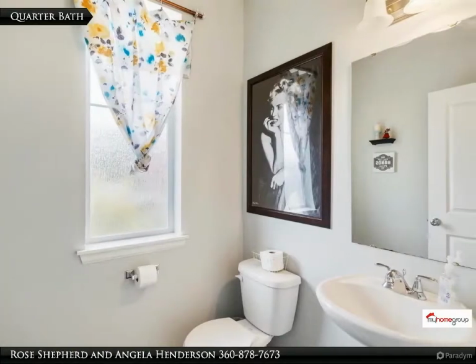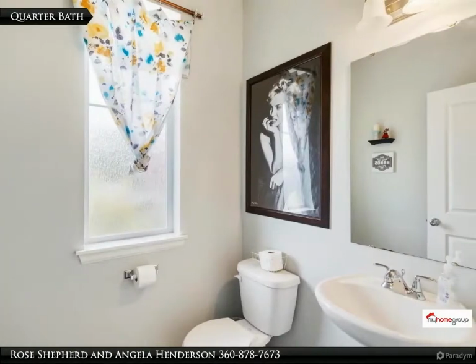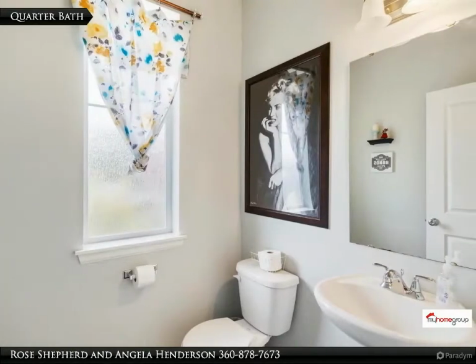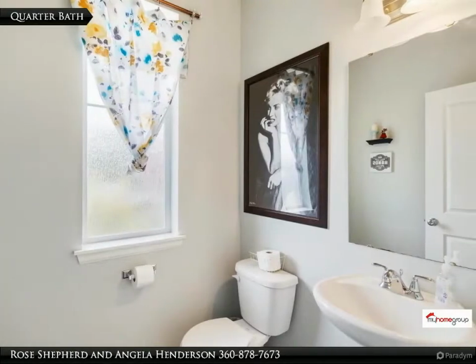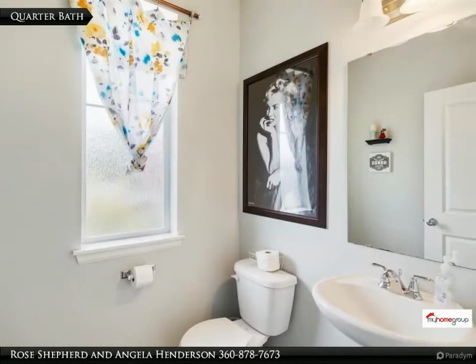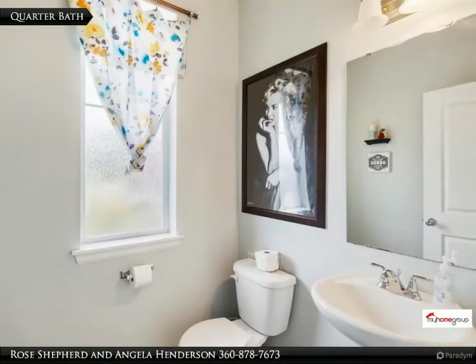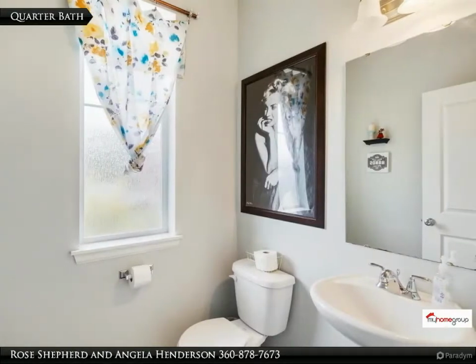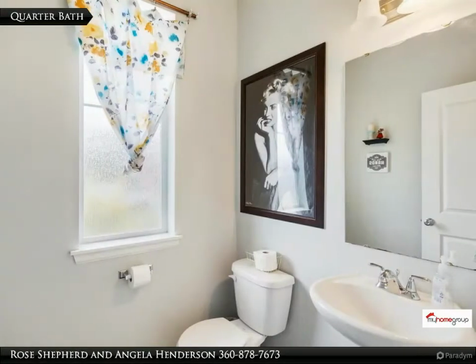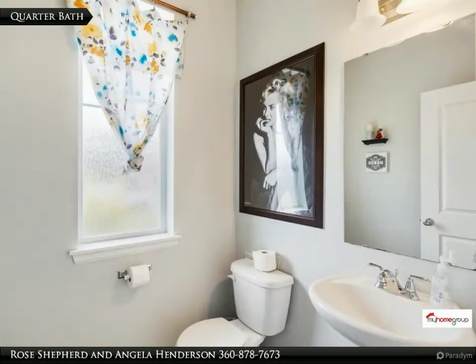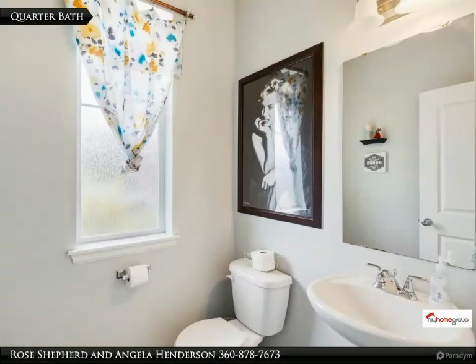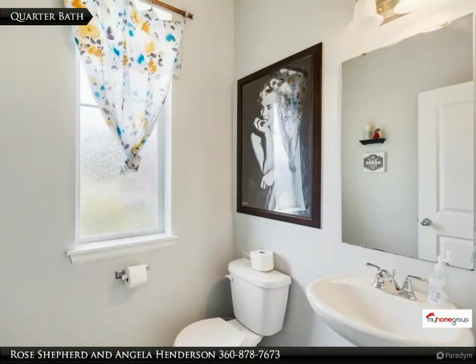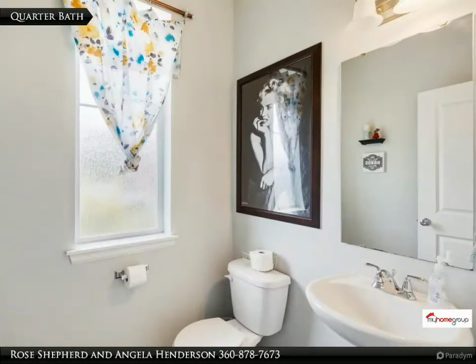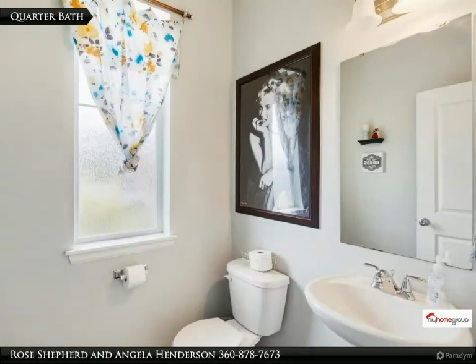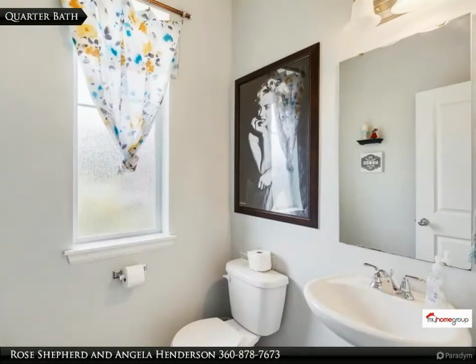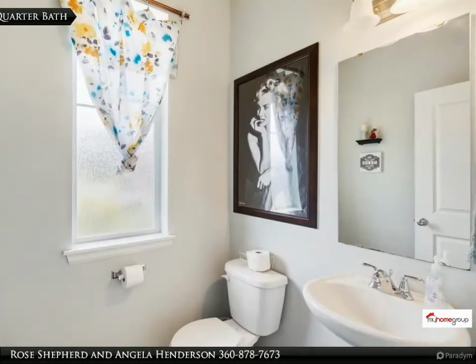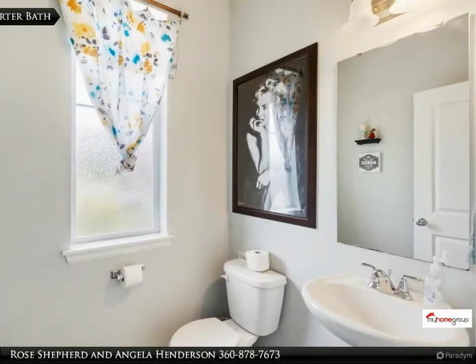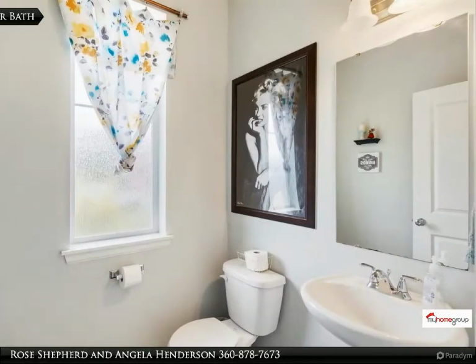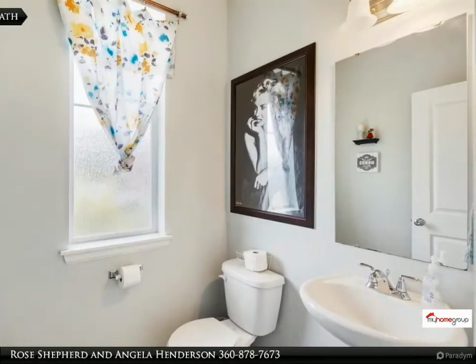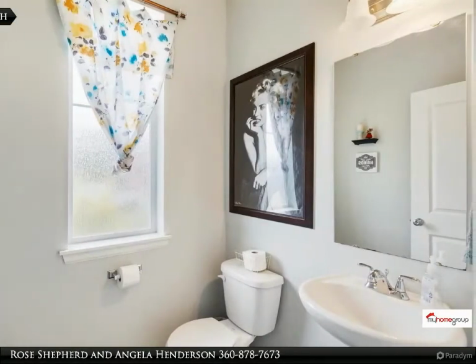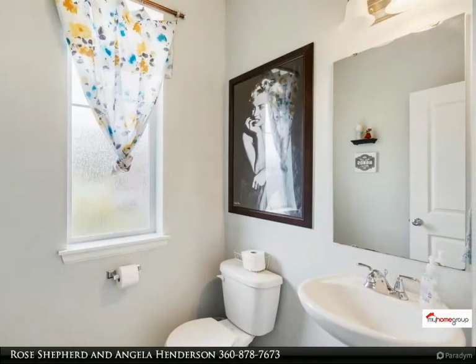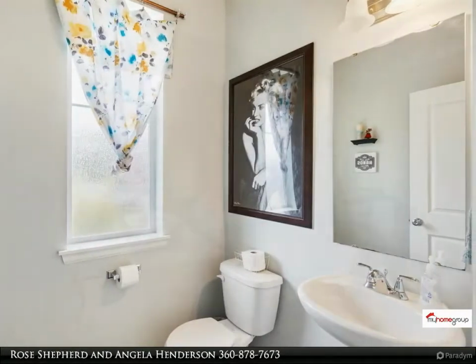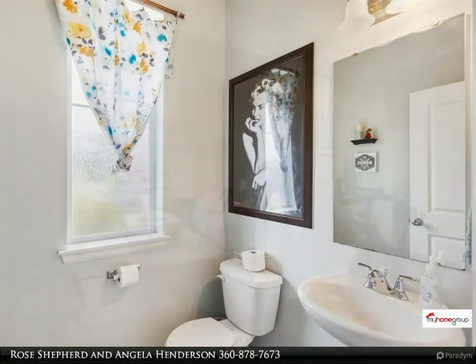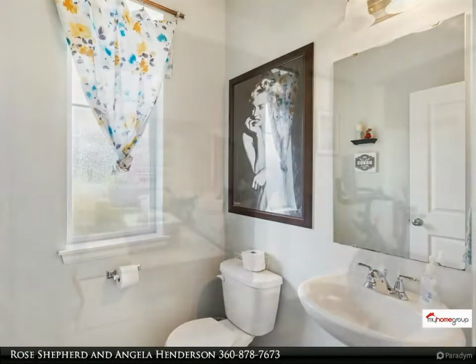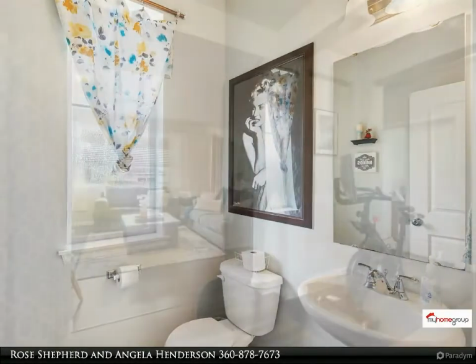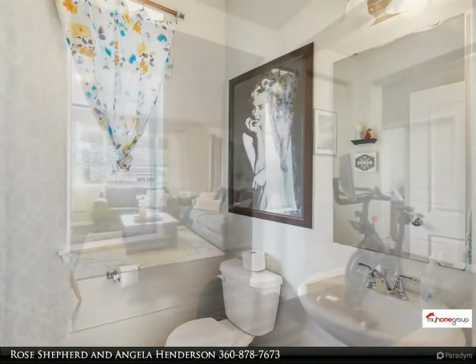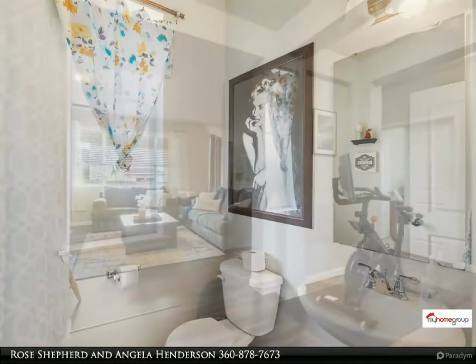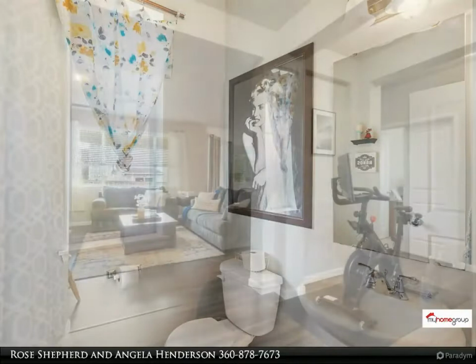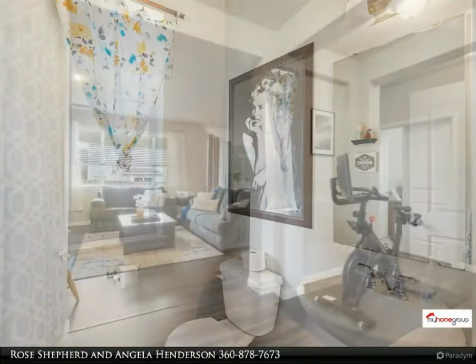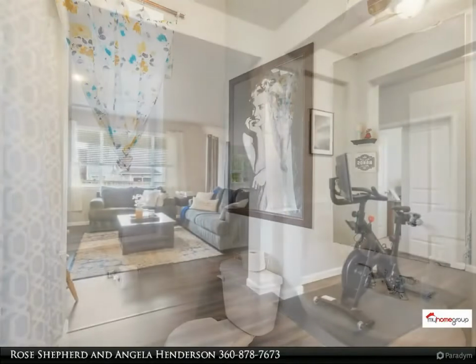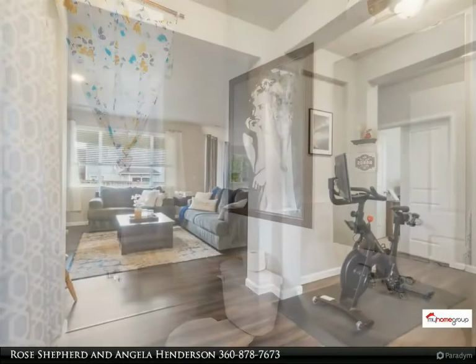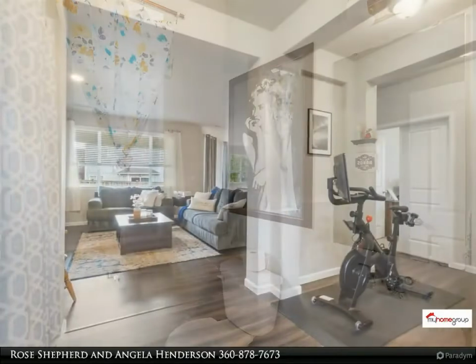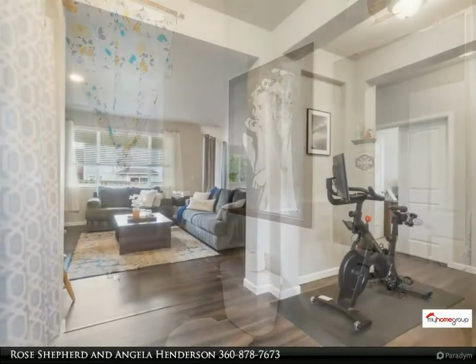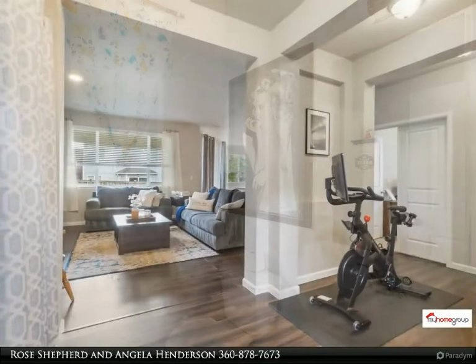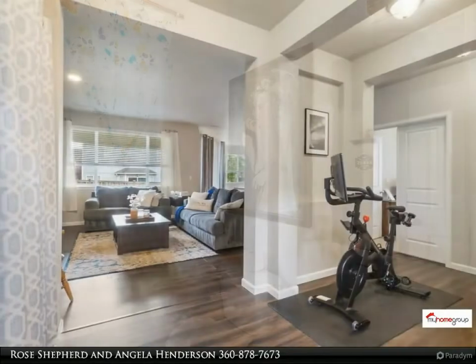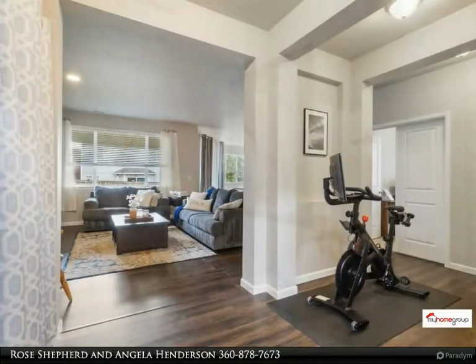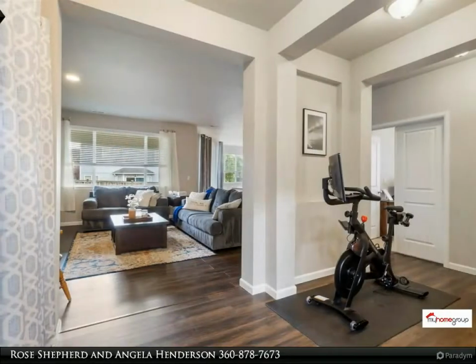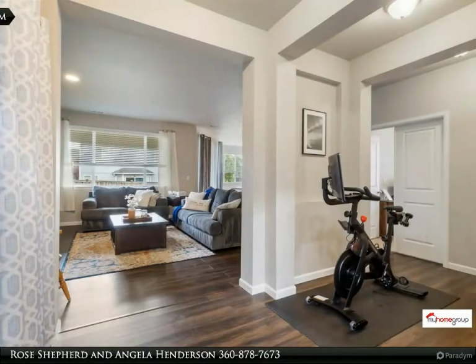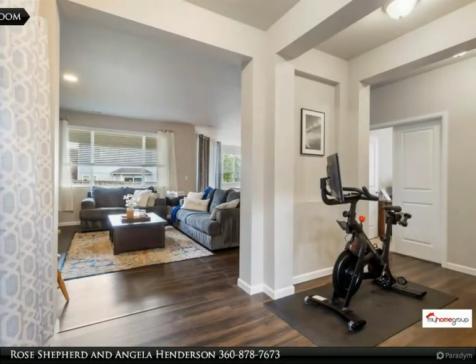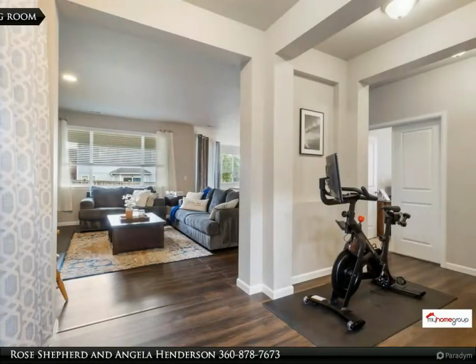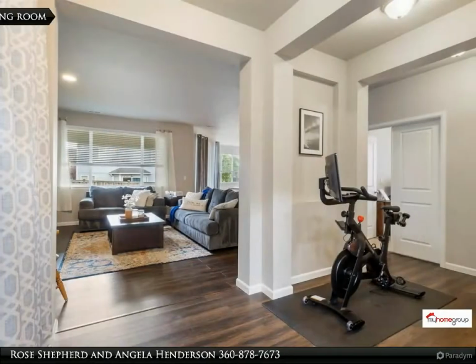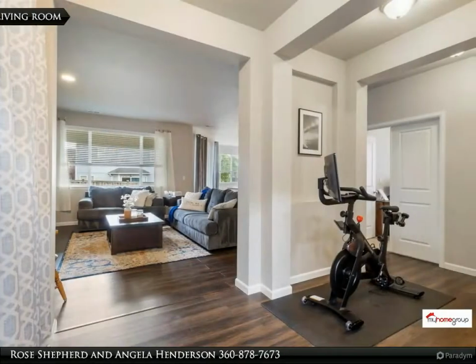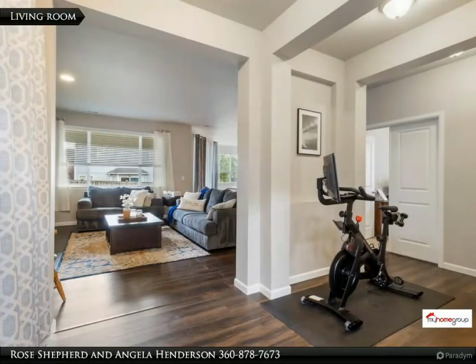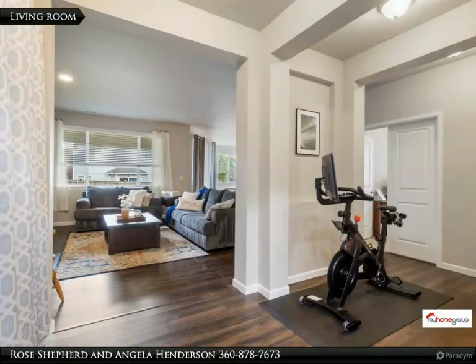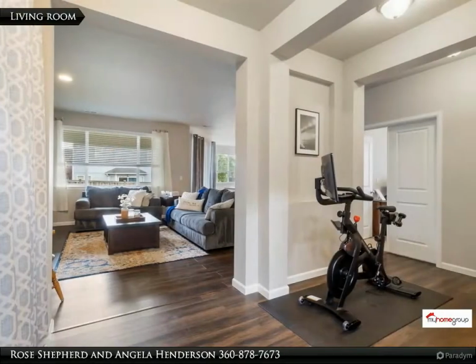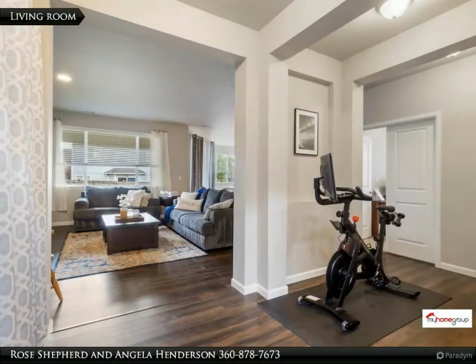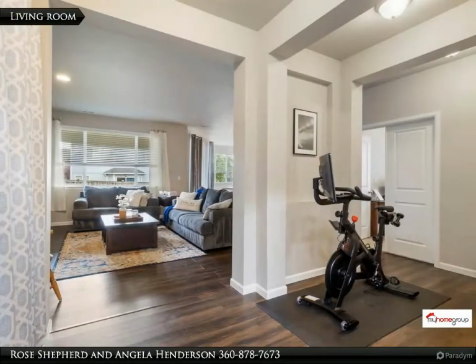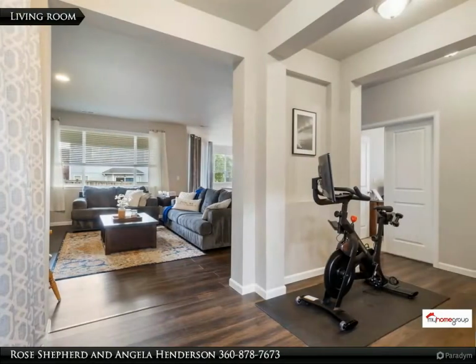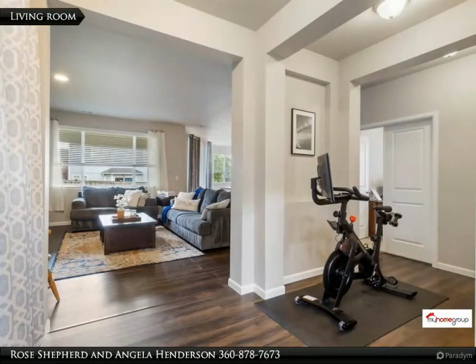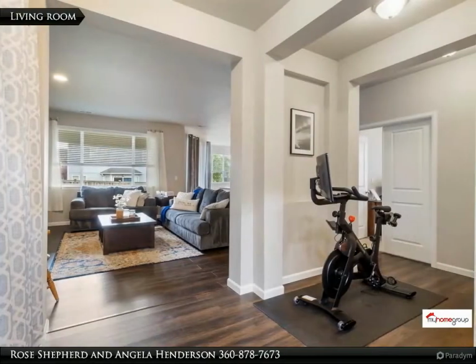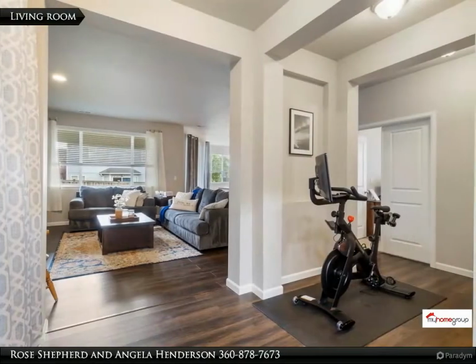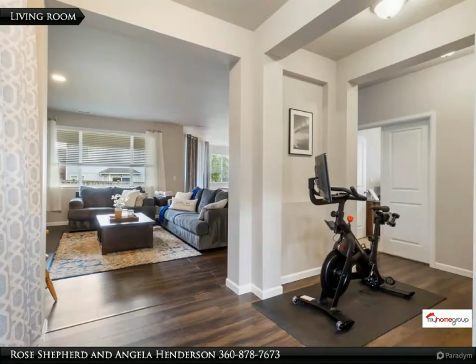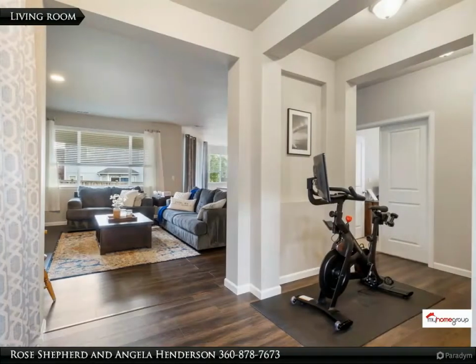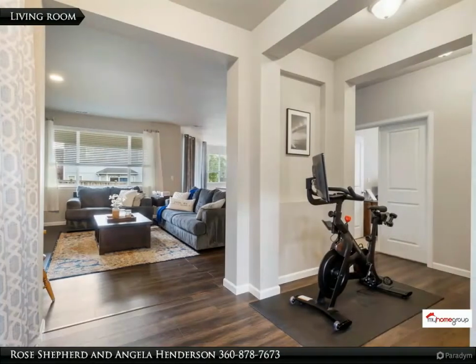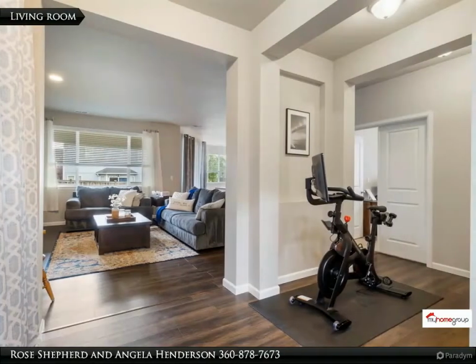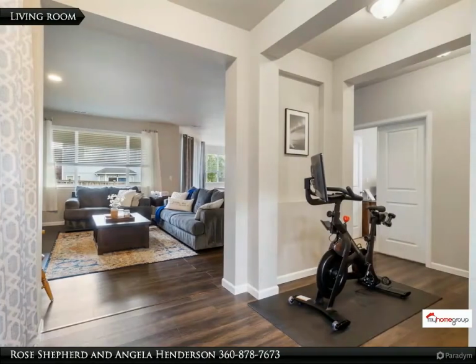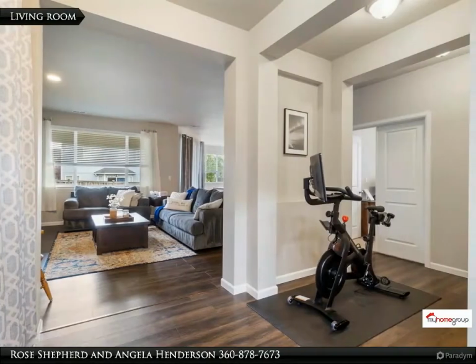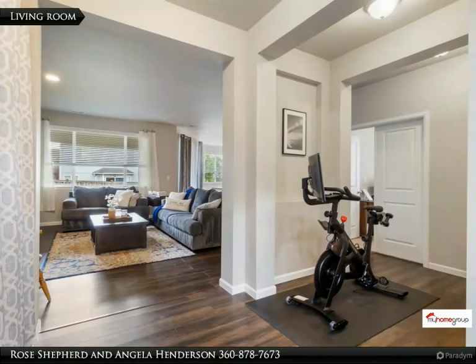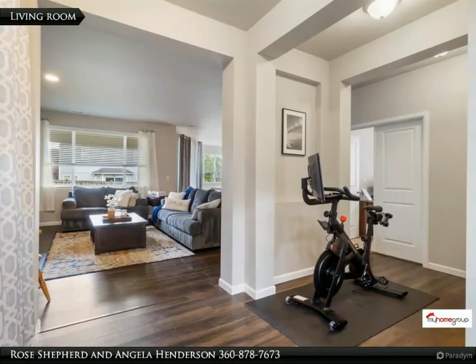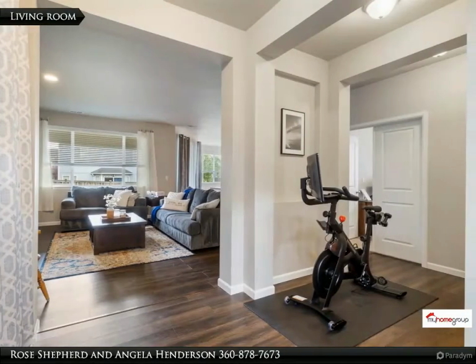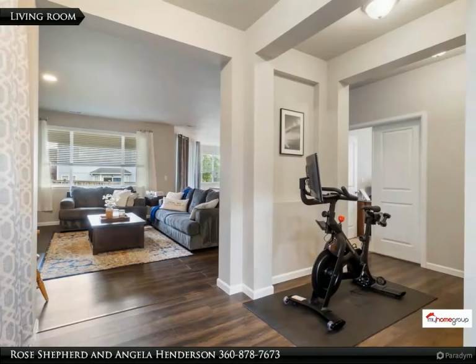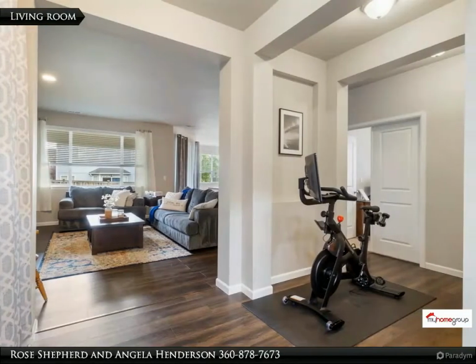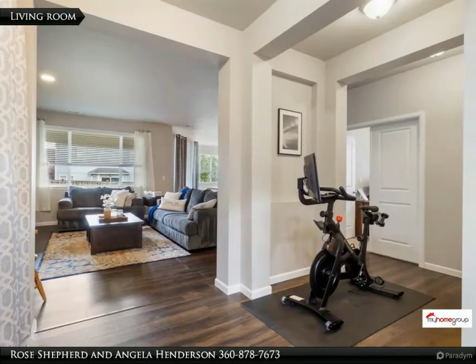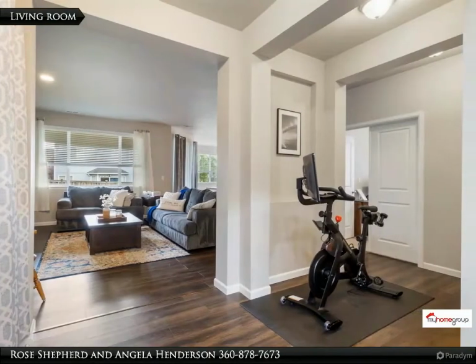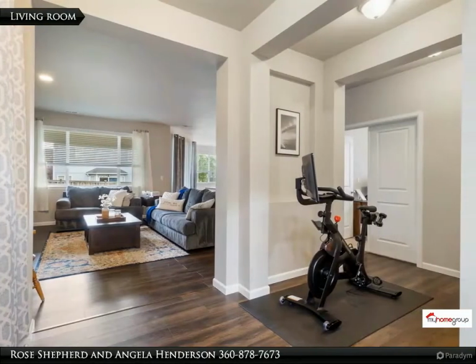2-car garage and fully fenced backyard. Large covered back patio. Move-in ready.